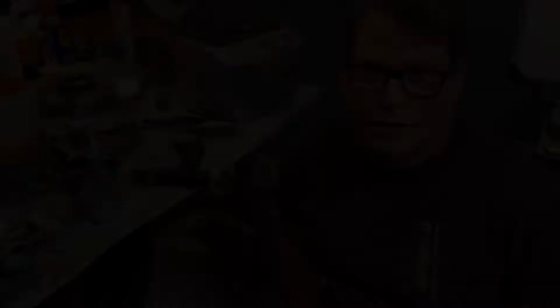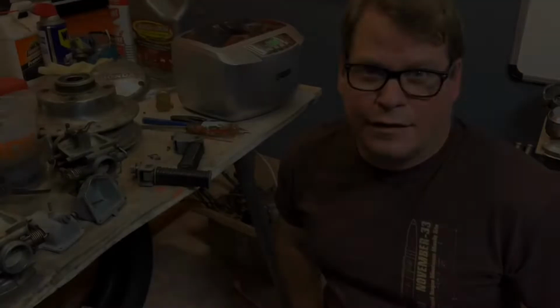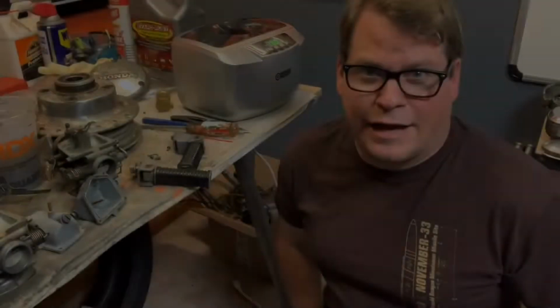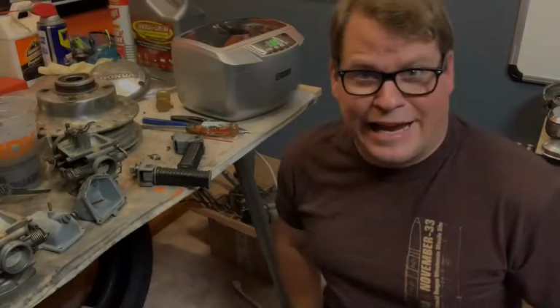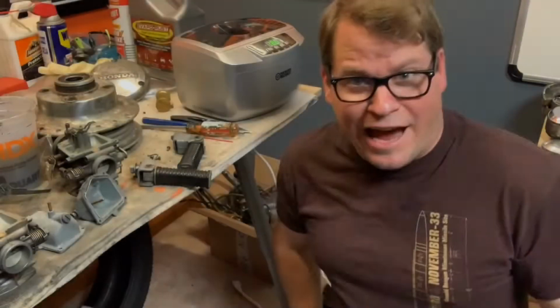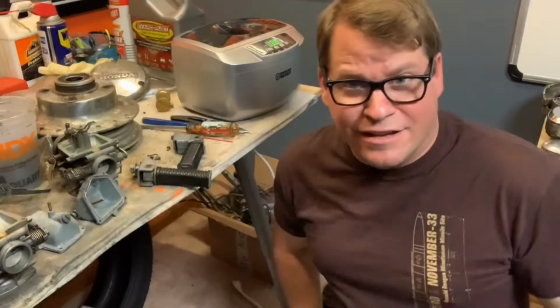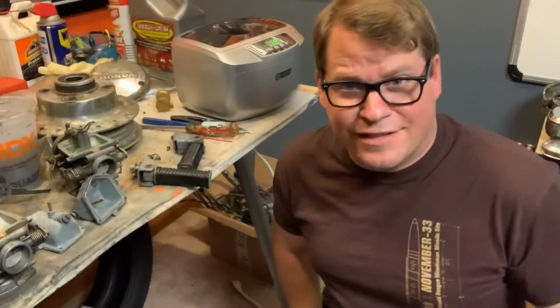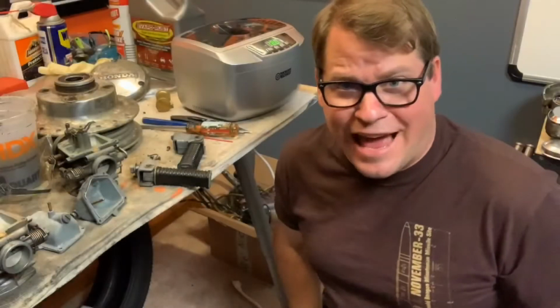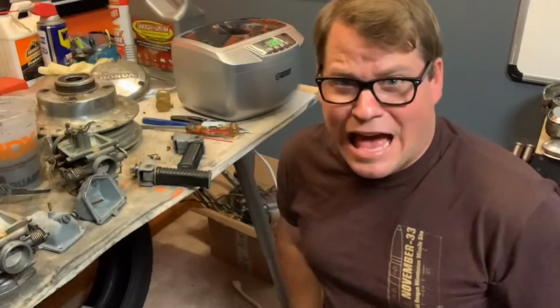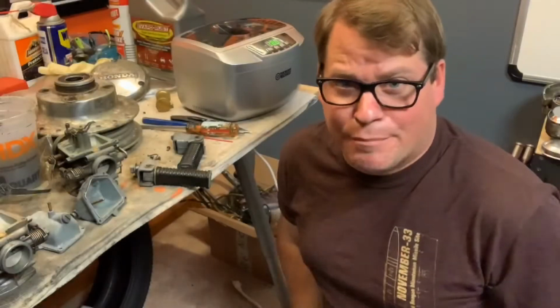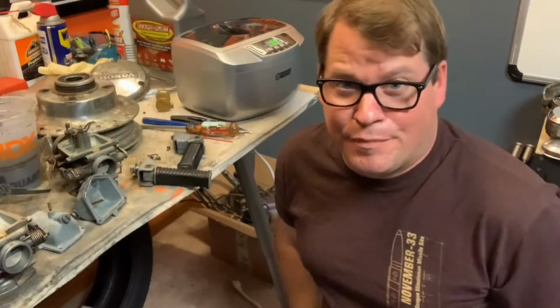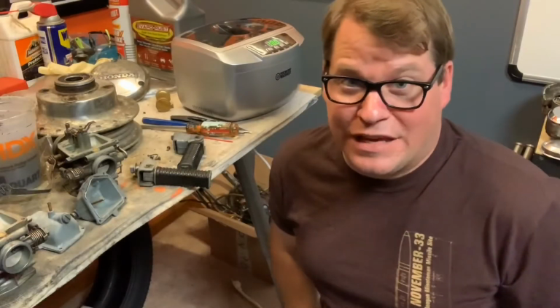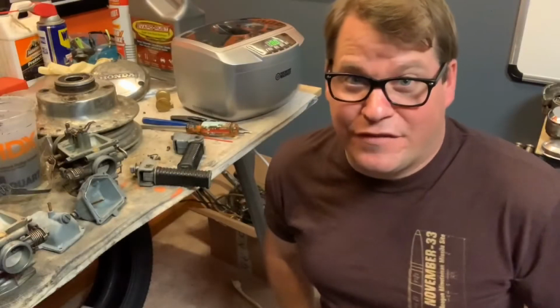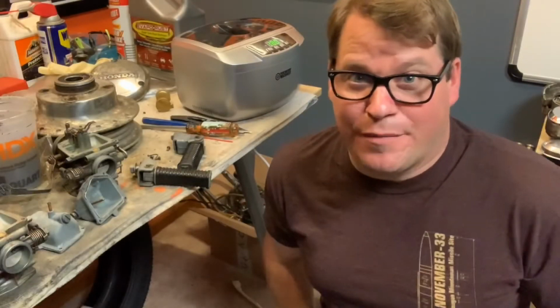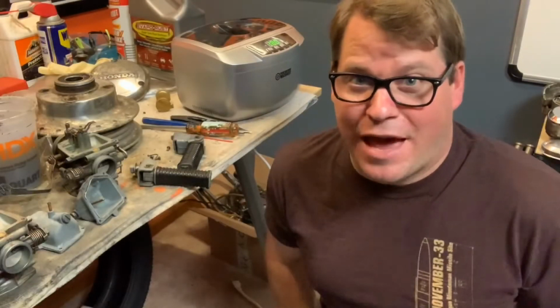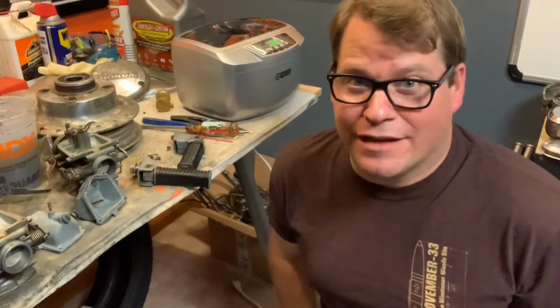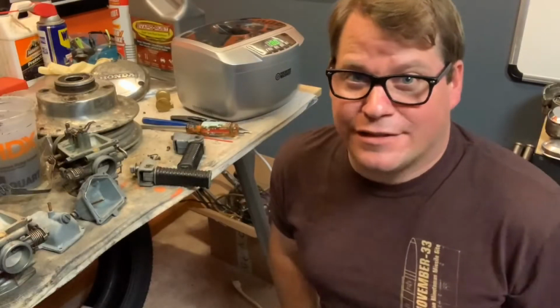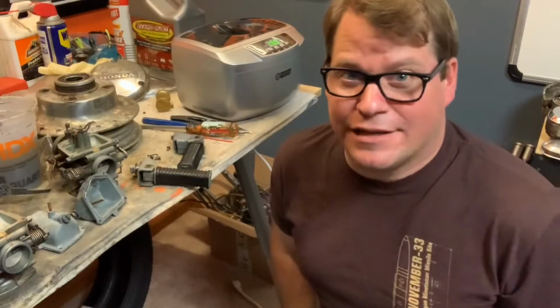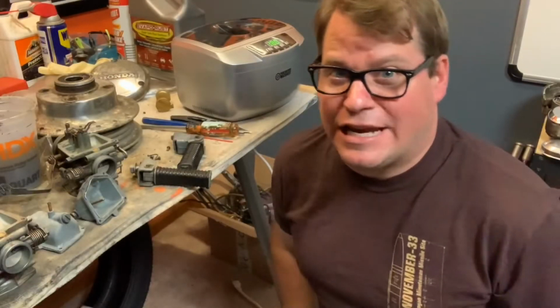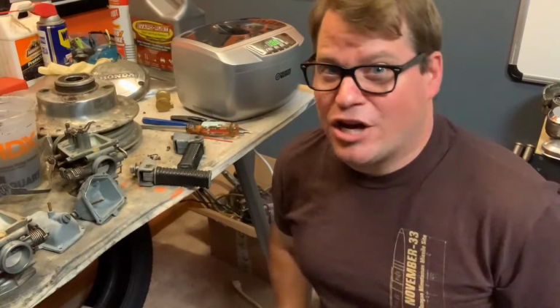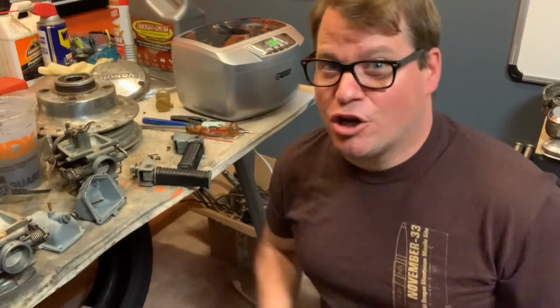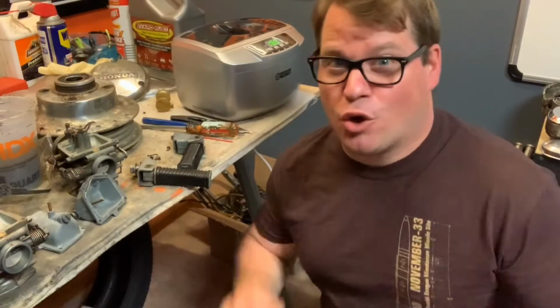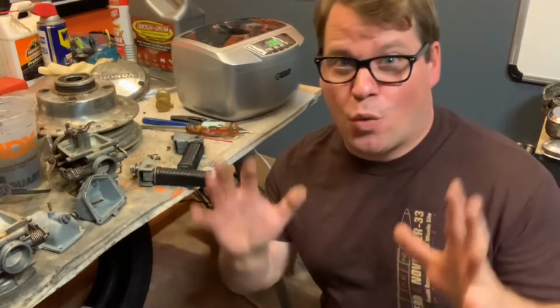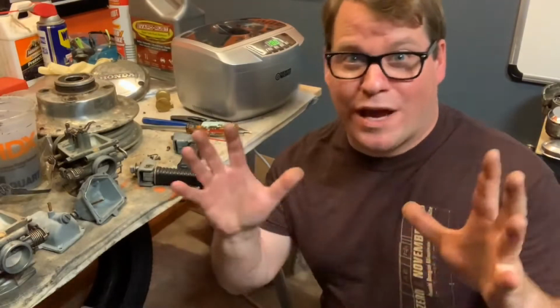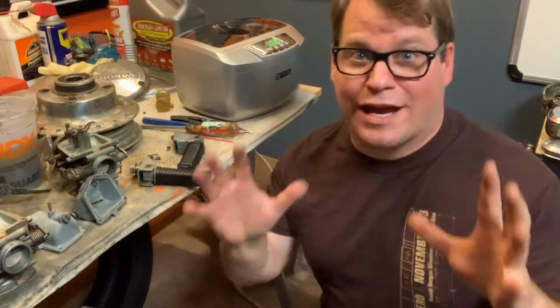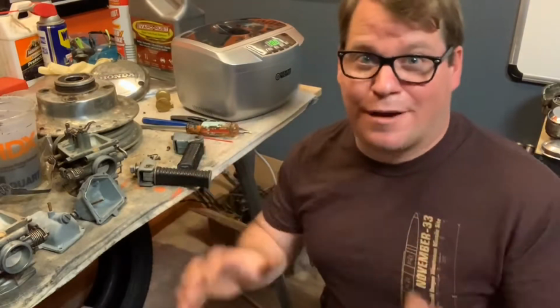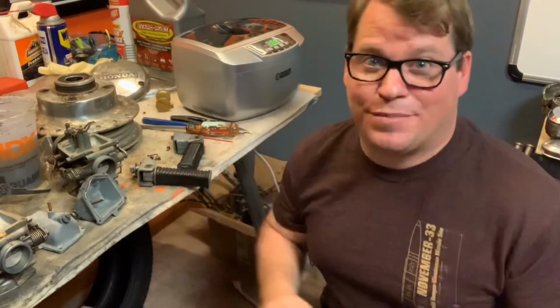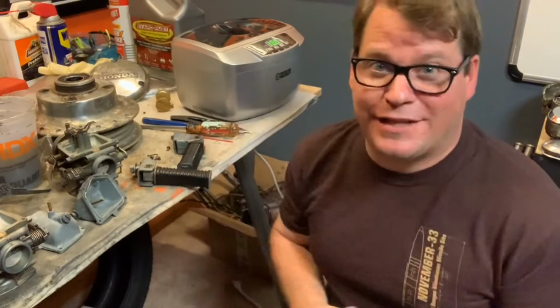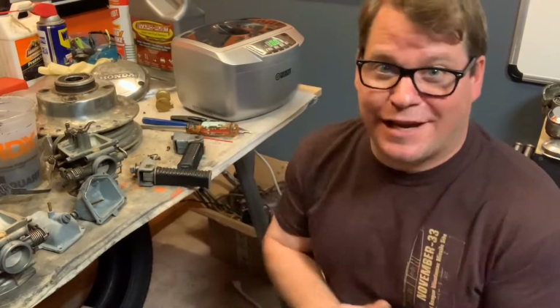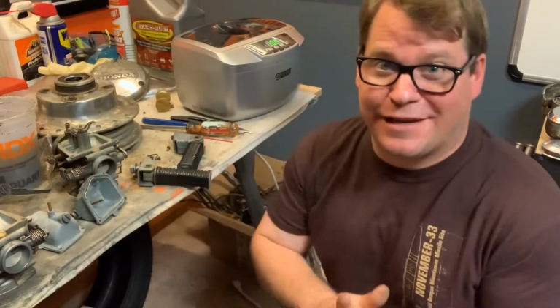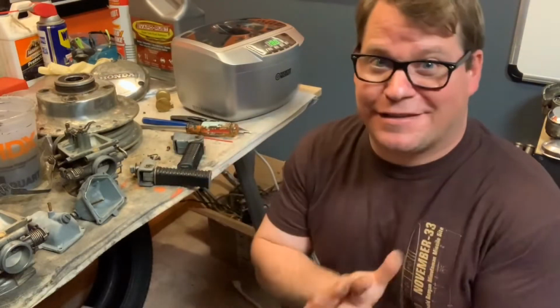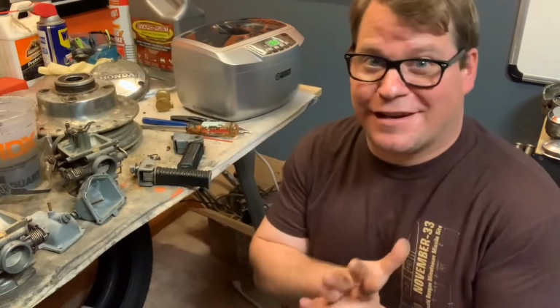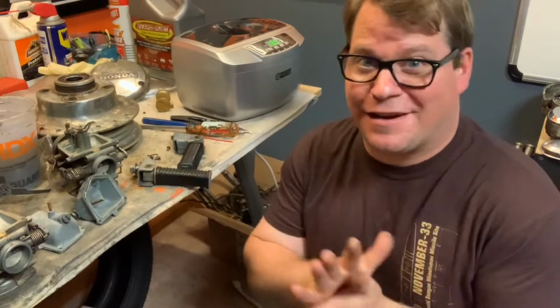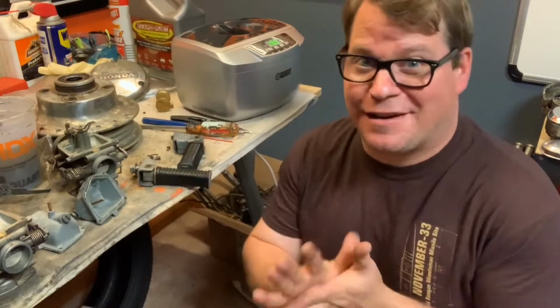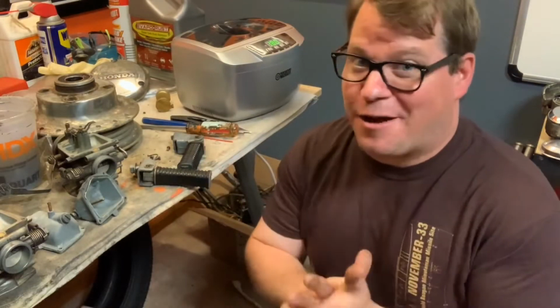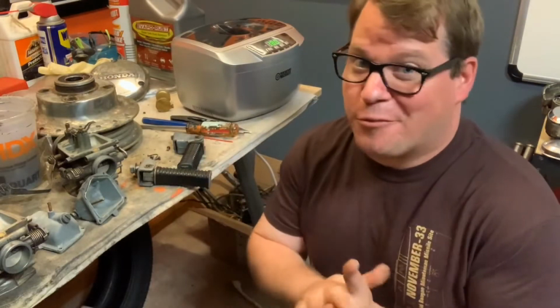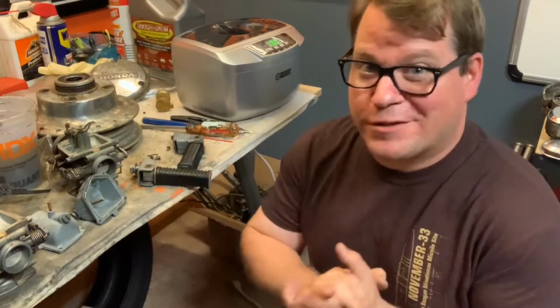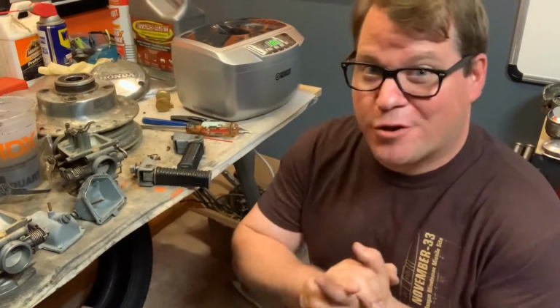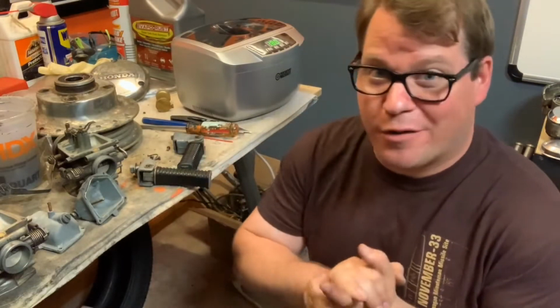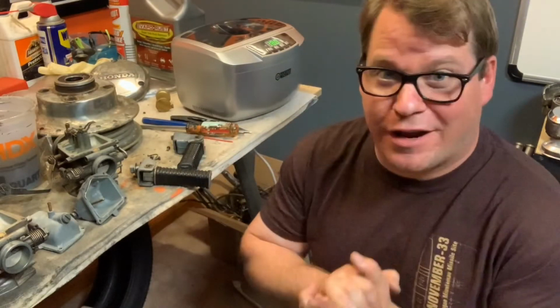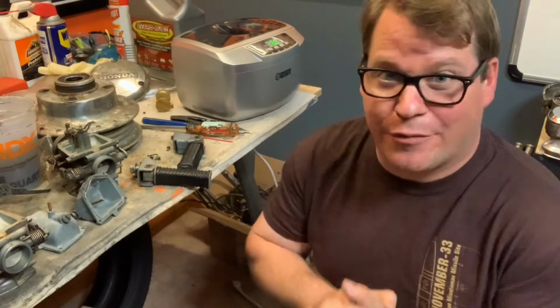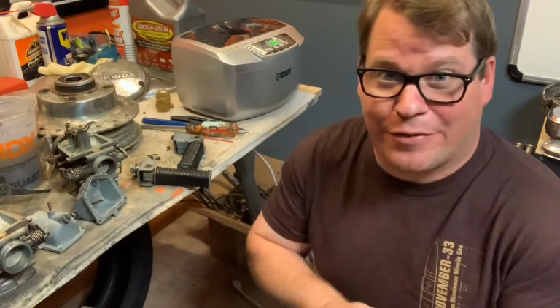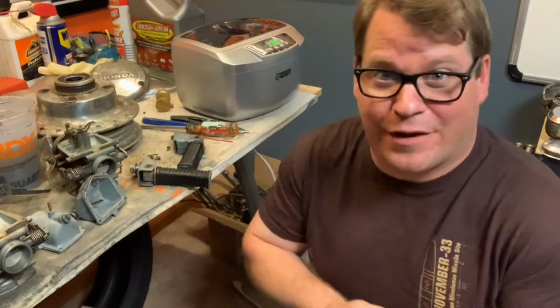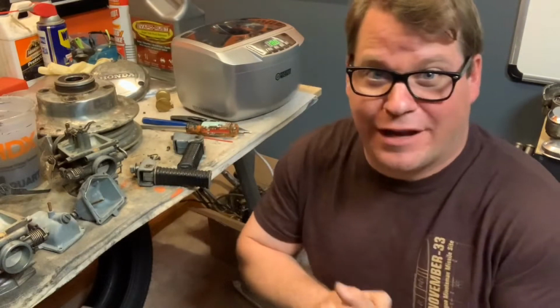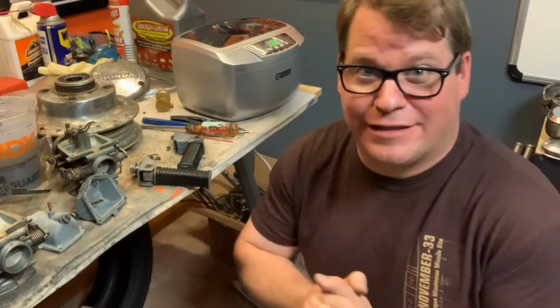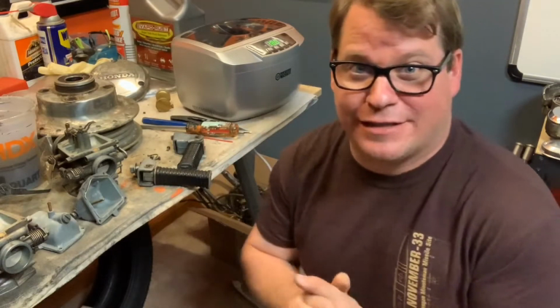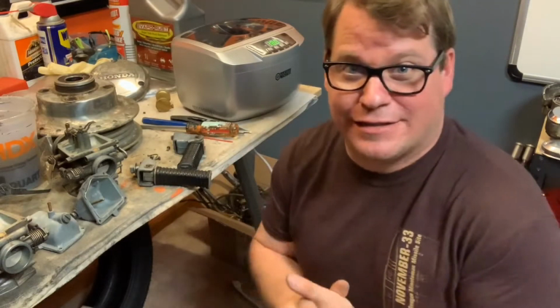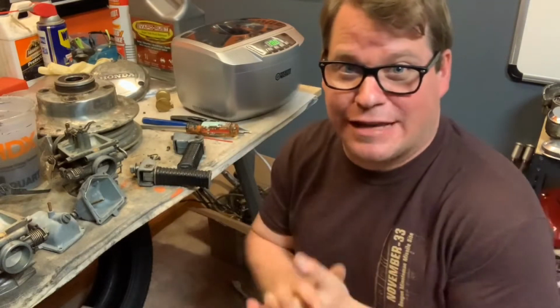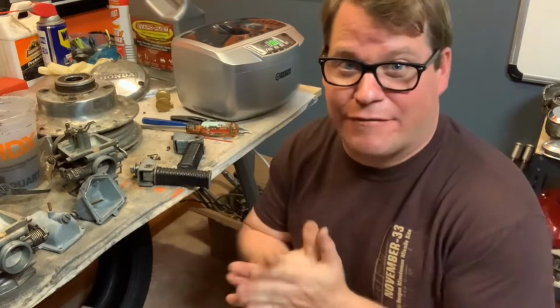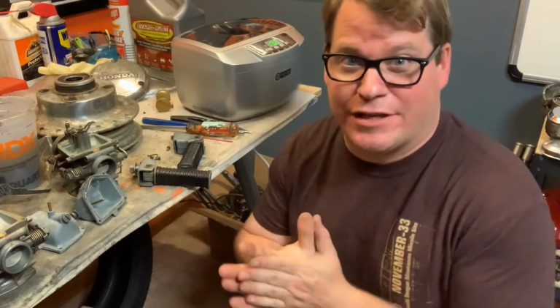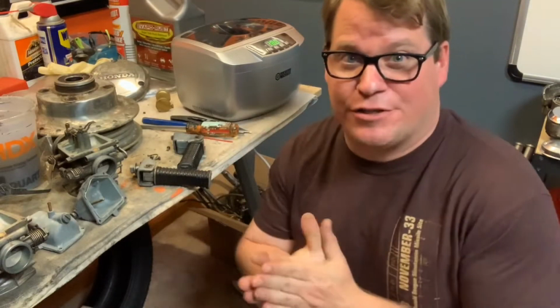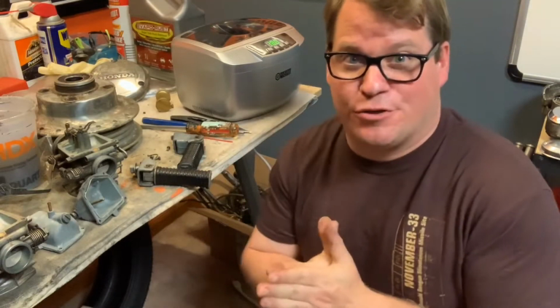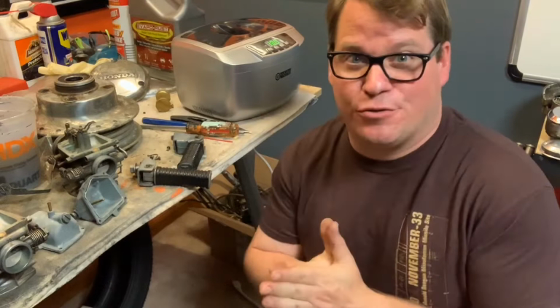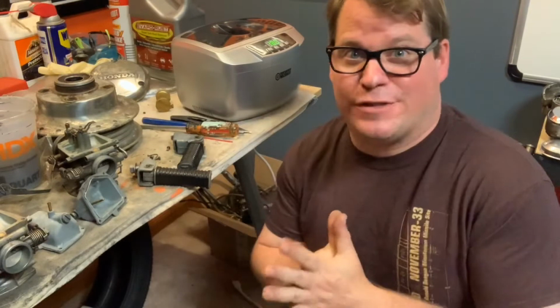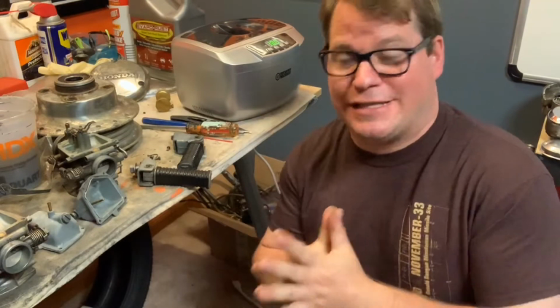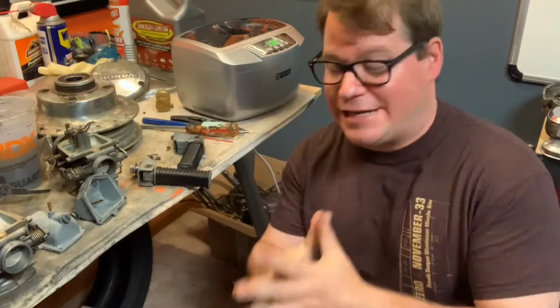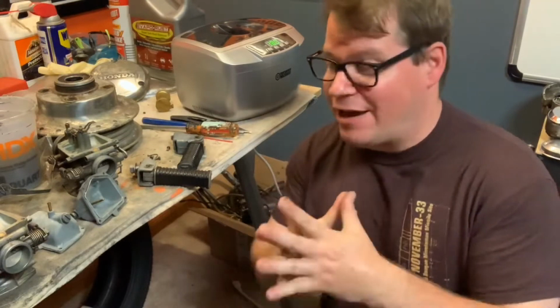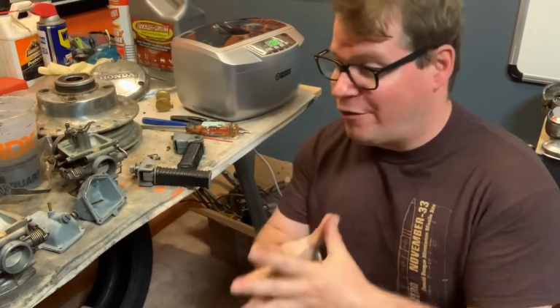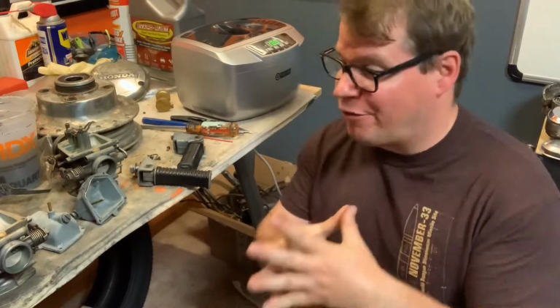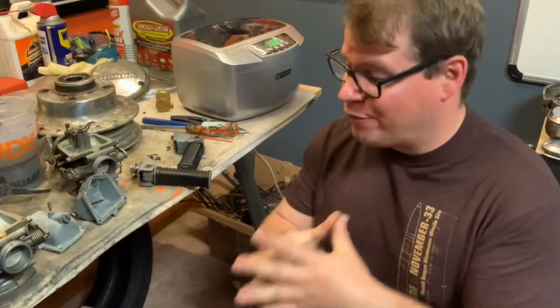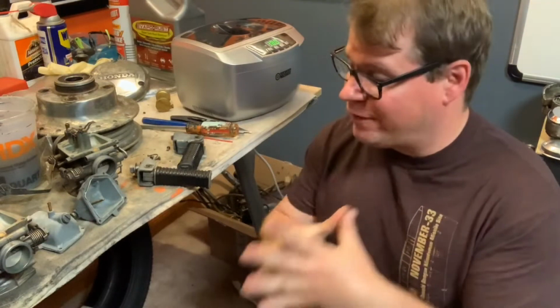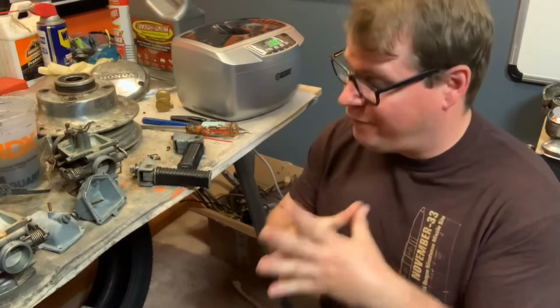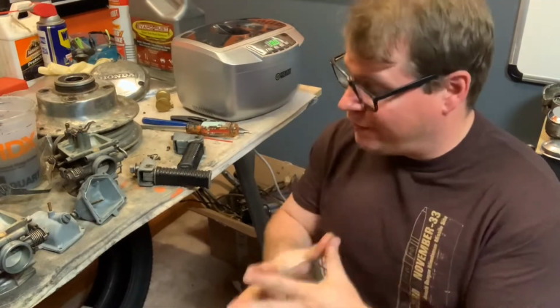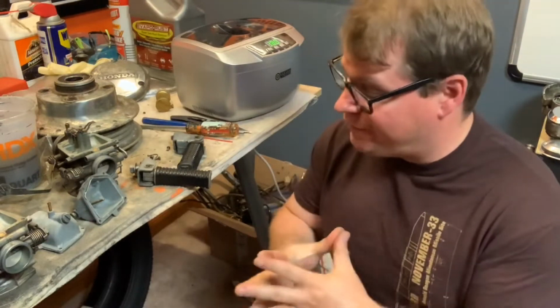Hey guys, BV Mattson here. Quick update on what's going on with the 1972 CL-350.